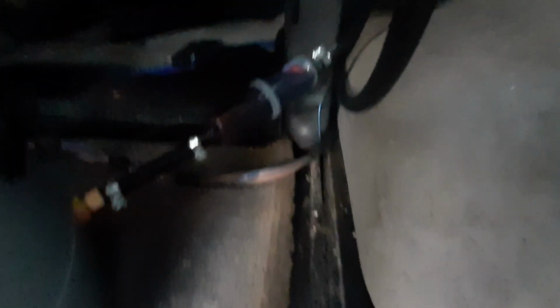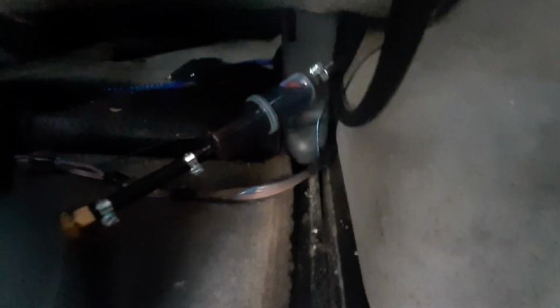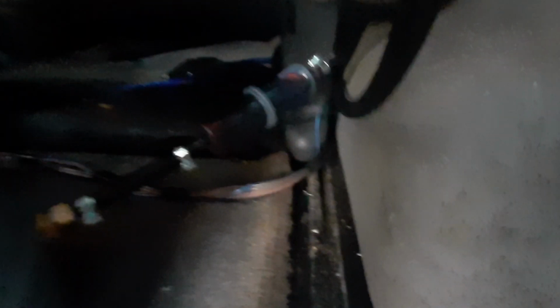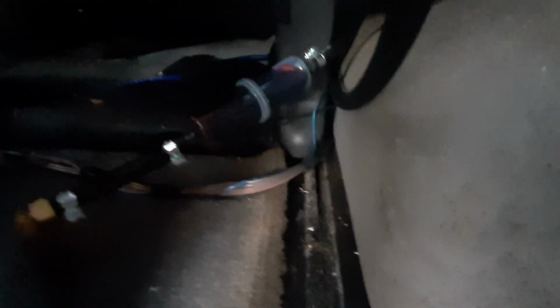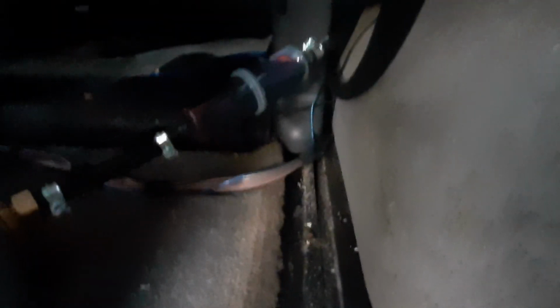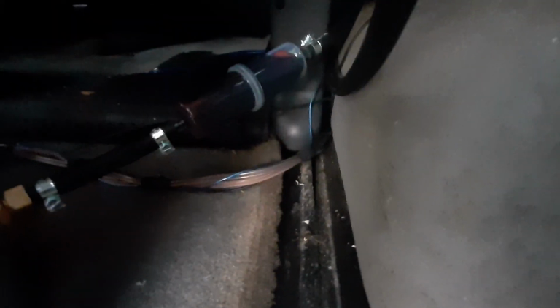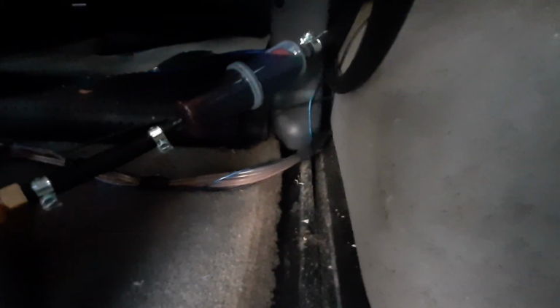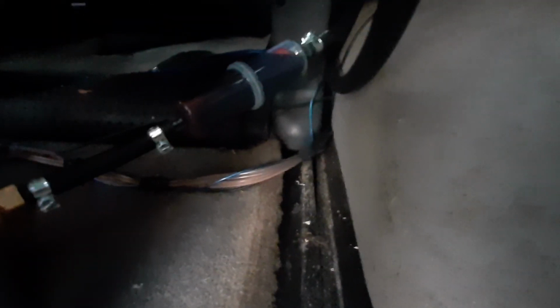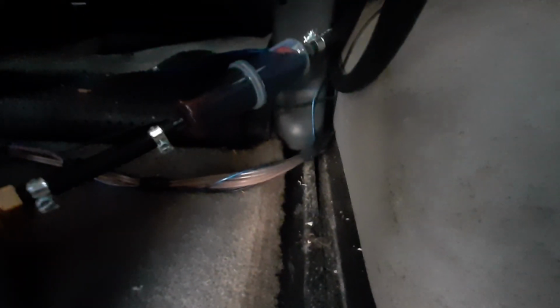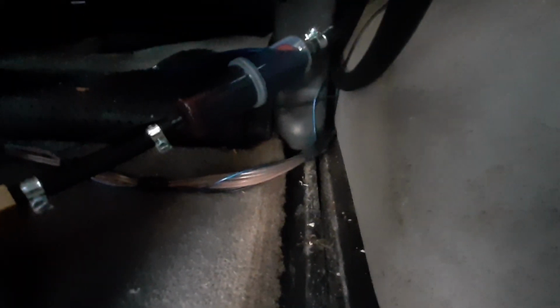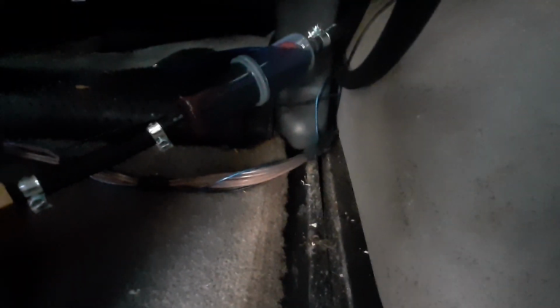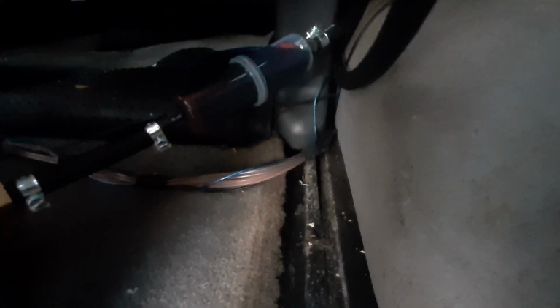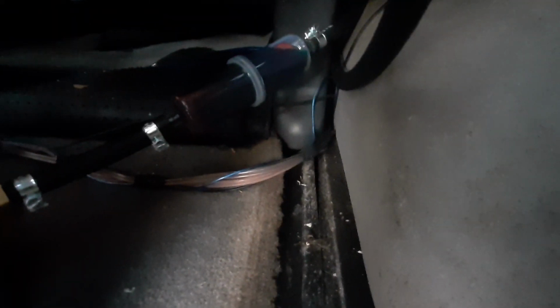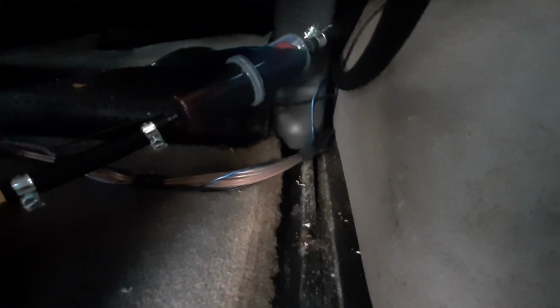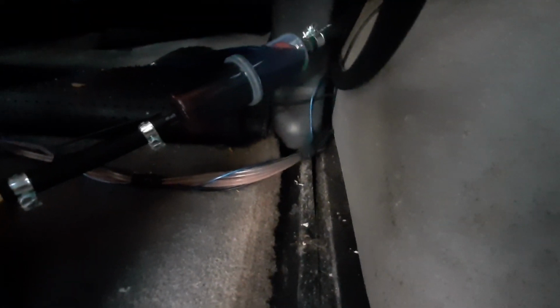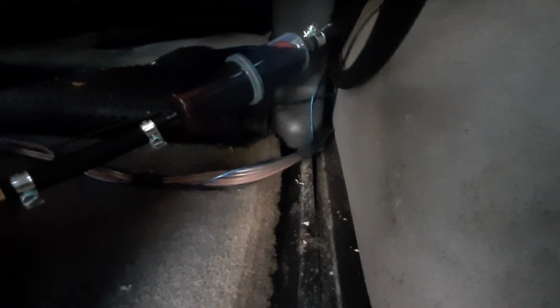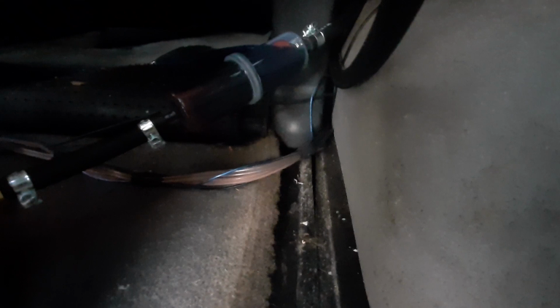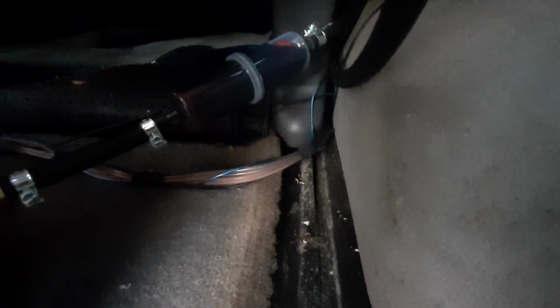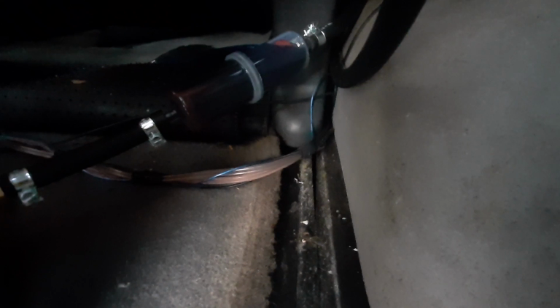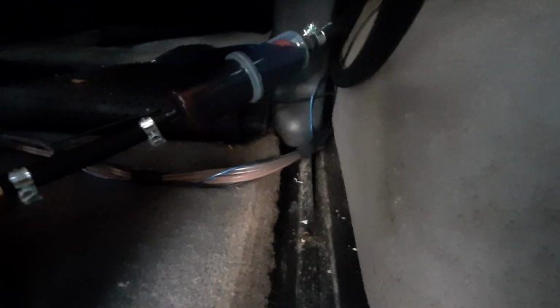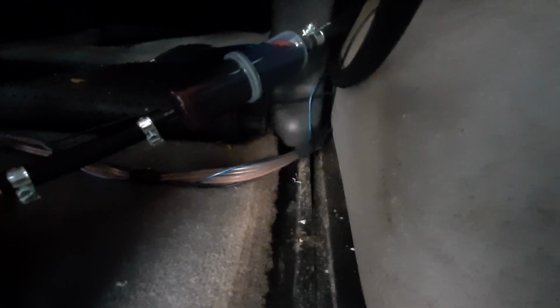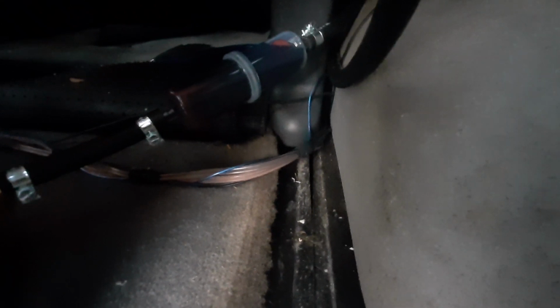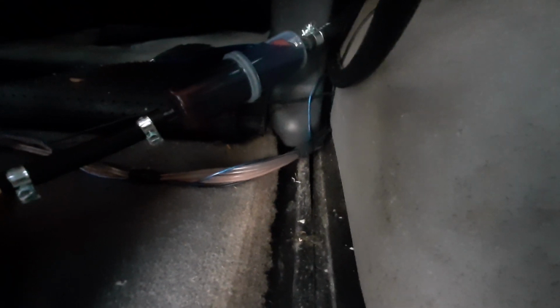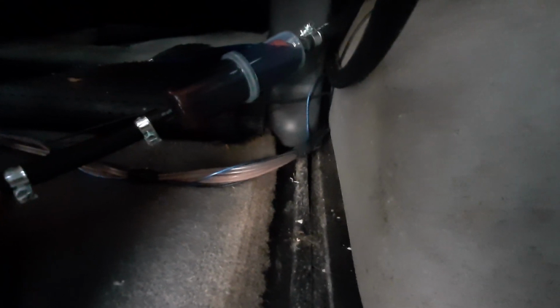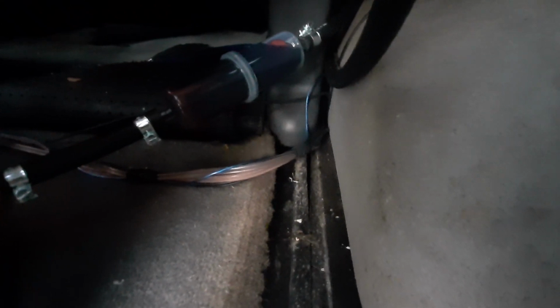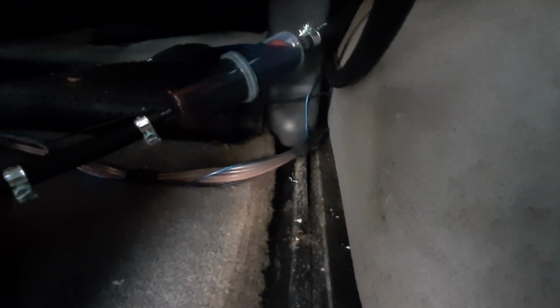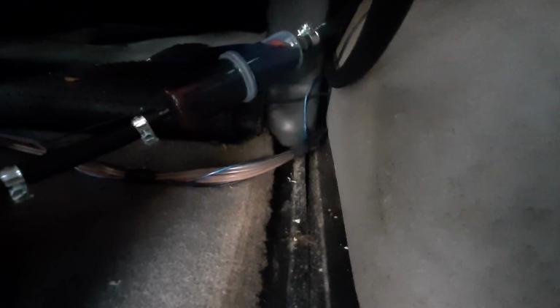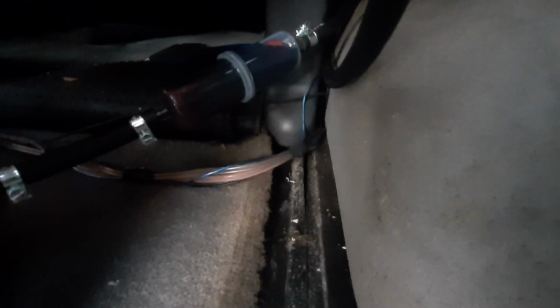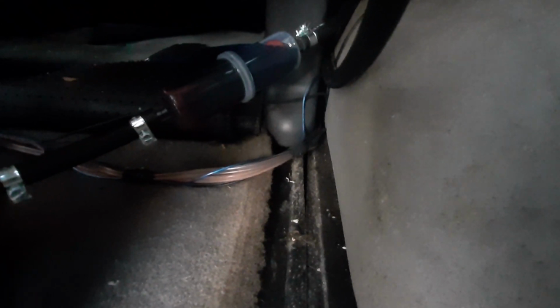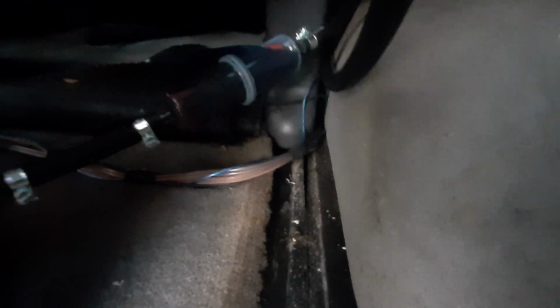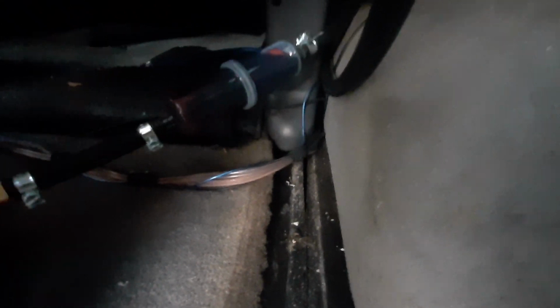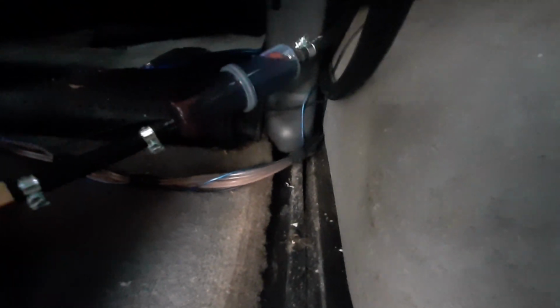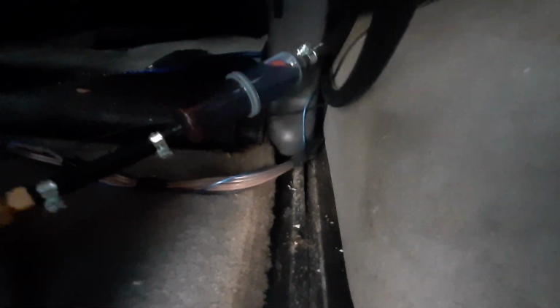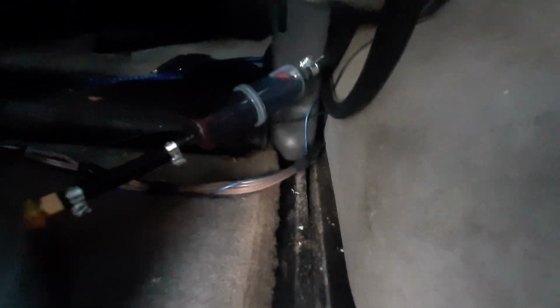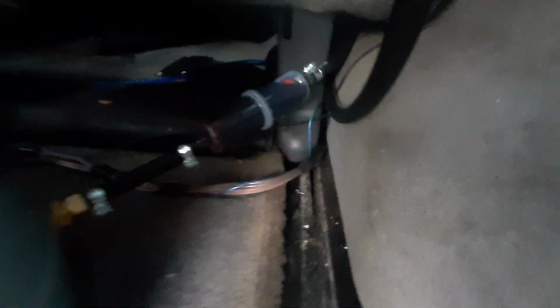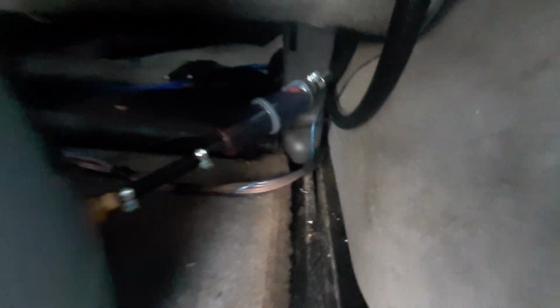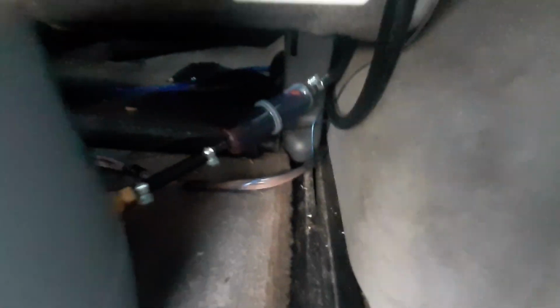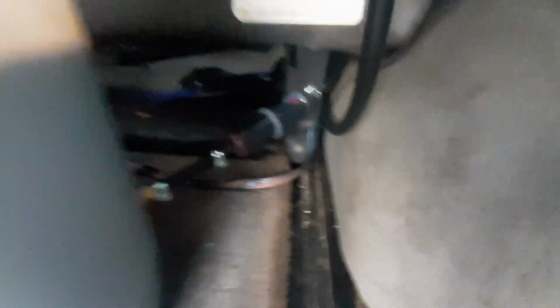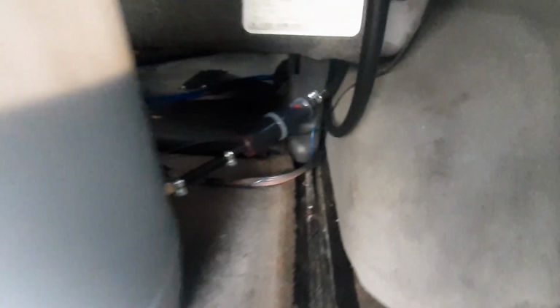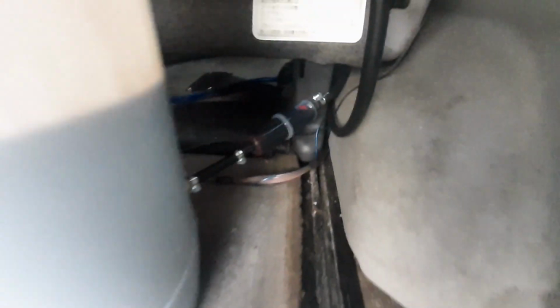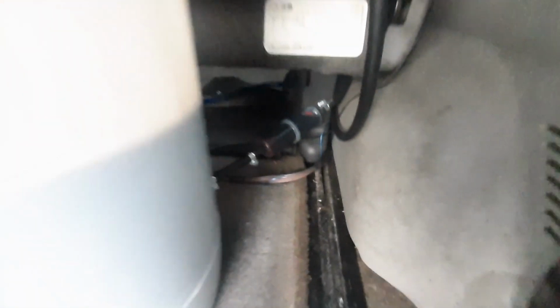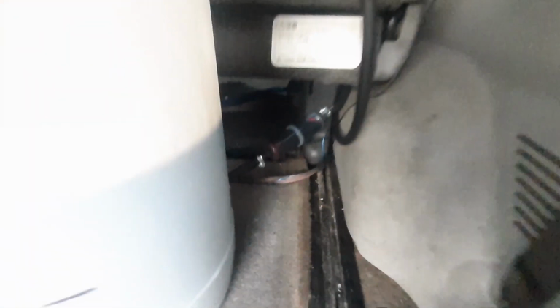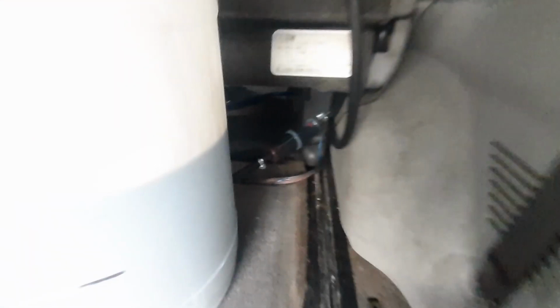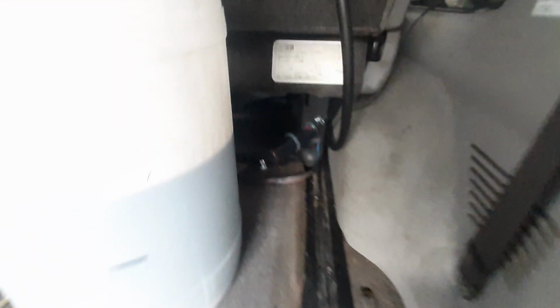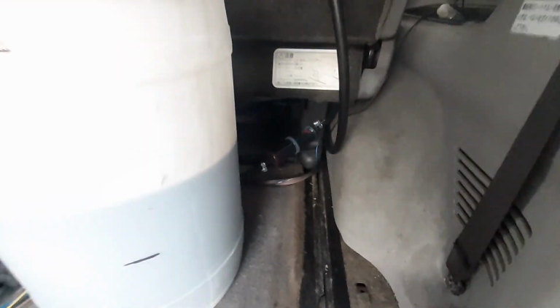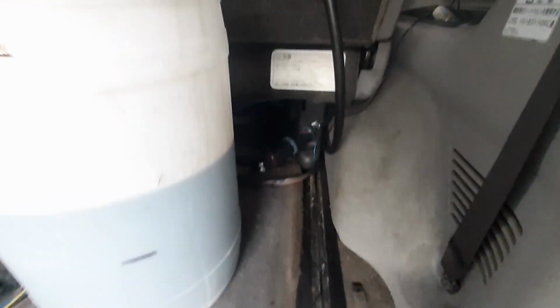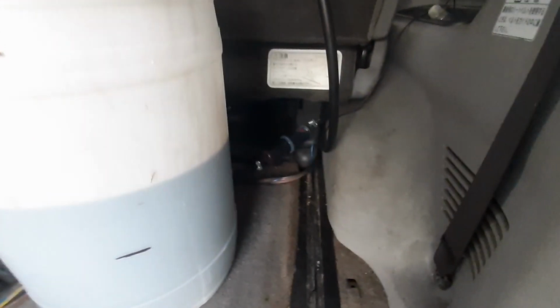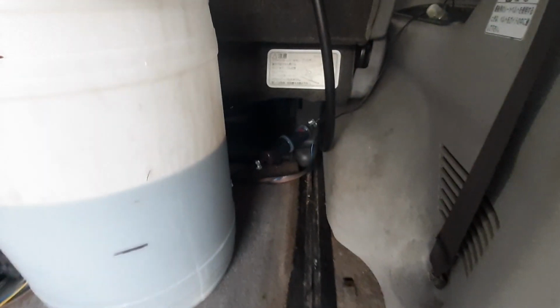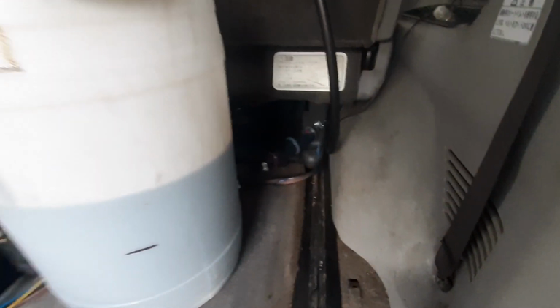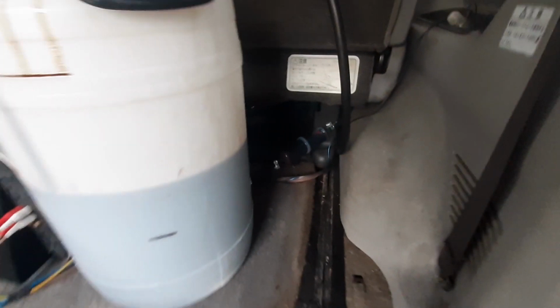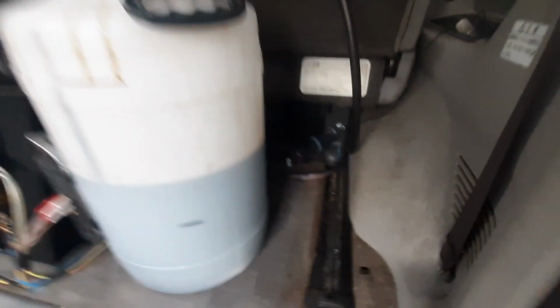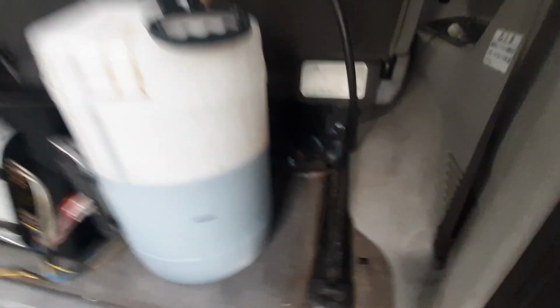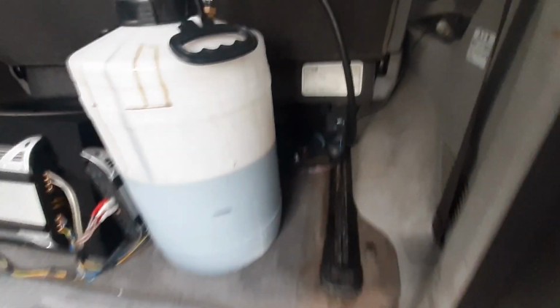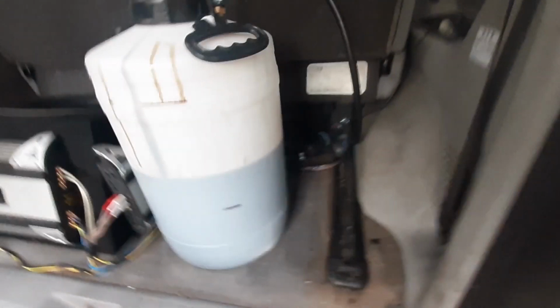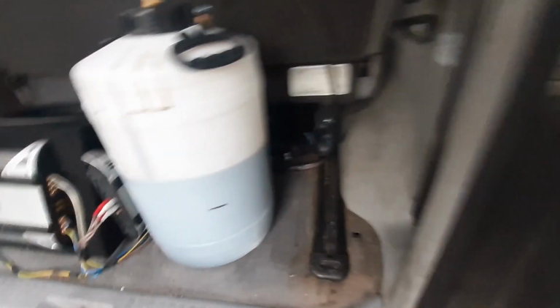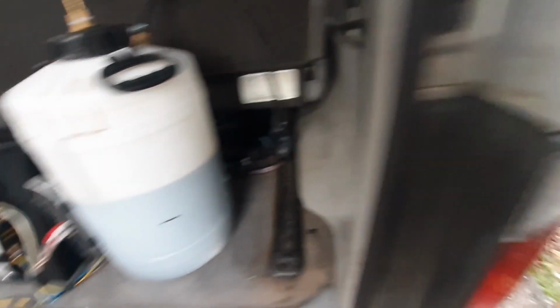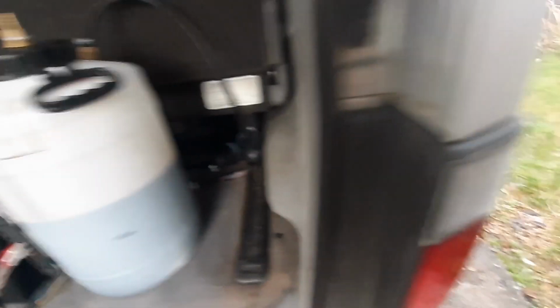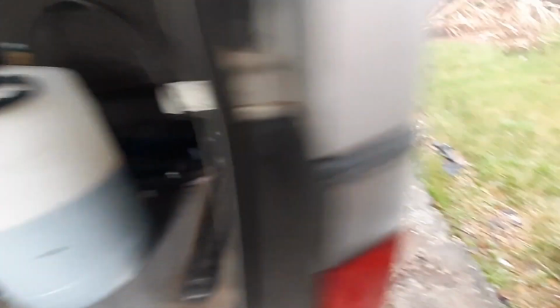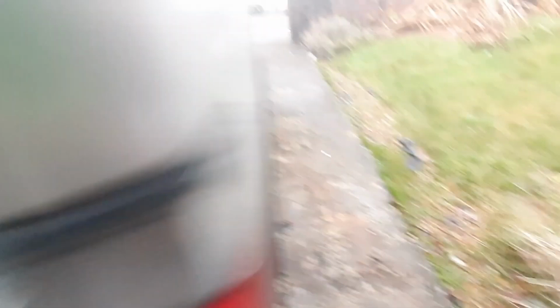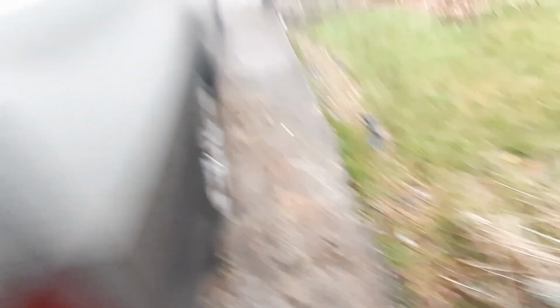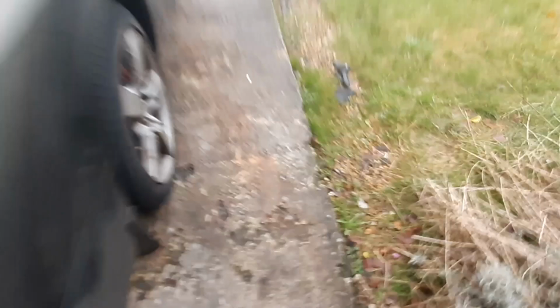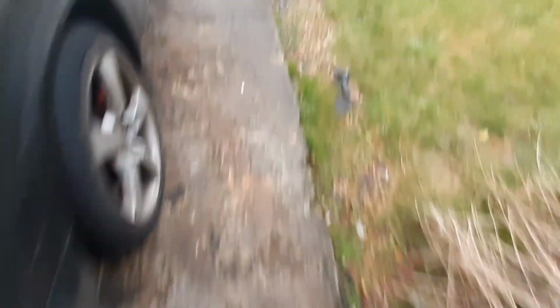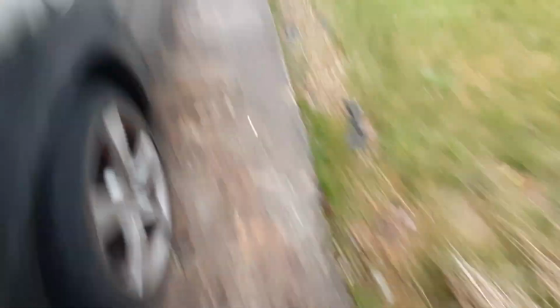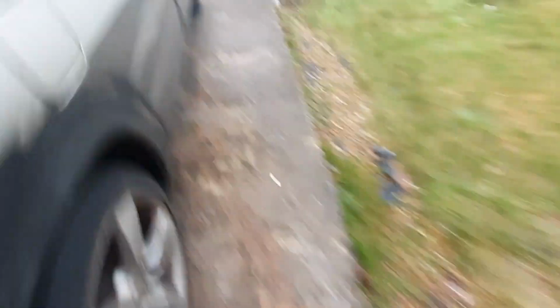You can see that it's going through the filter. Let's give the van a bit of water.